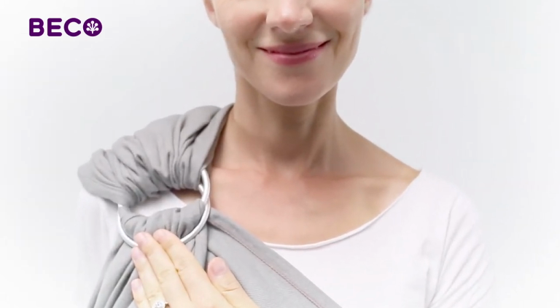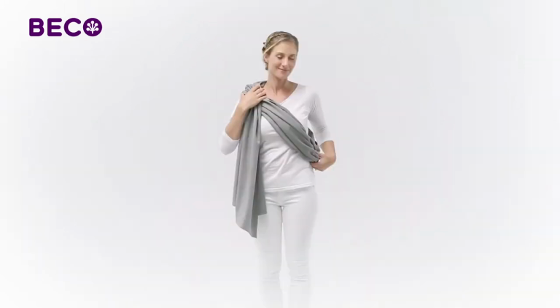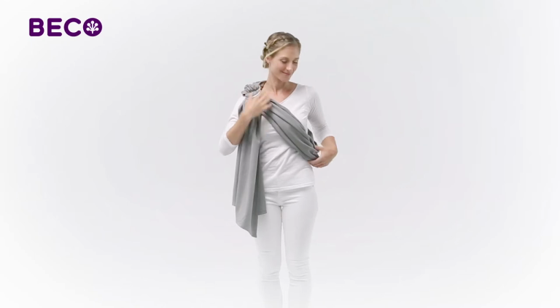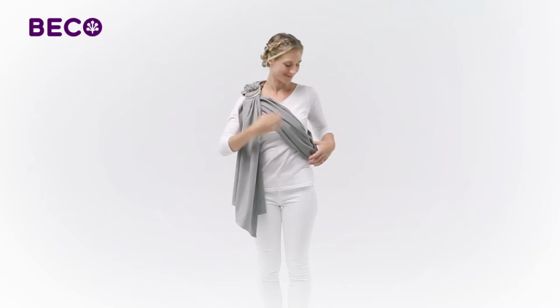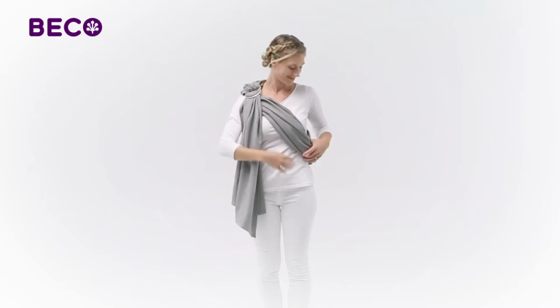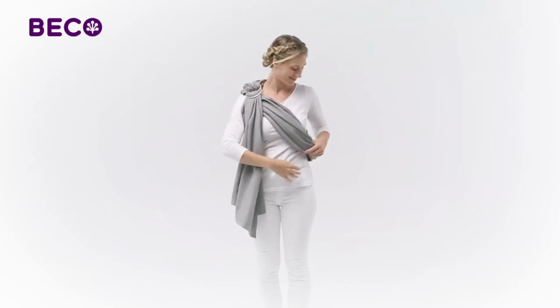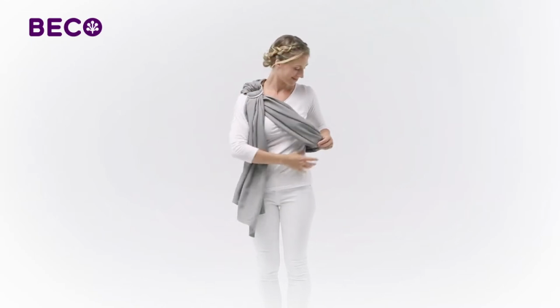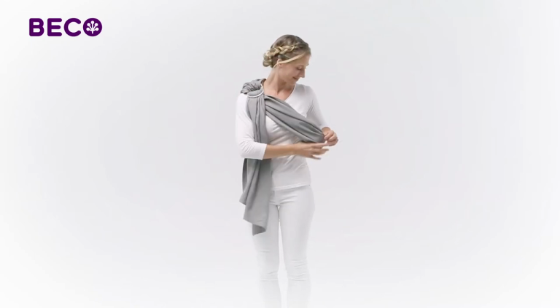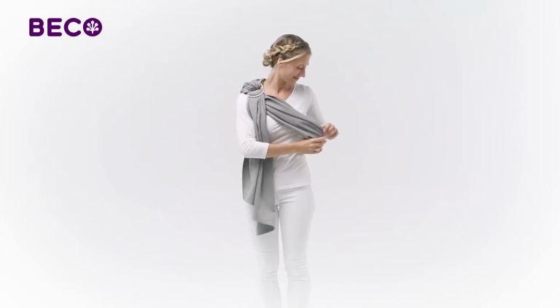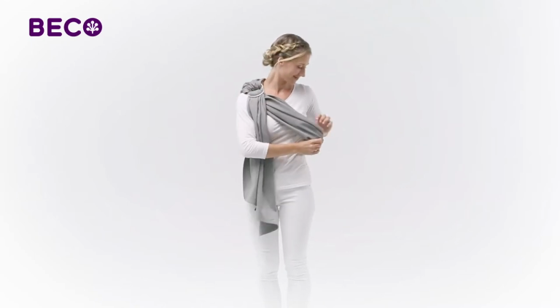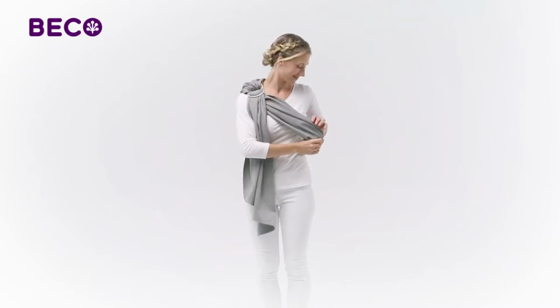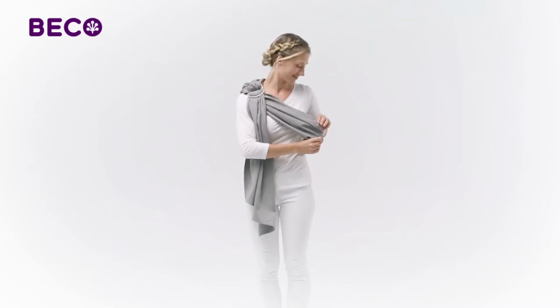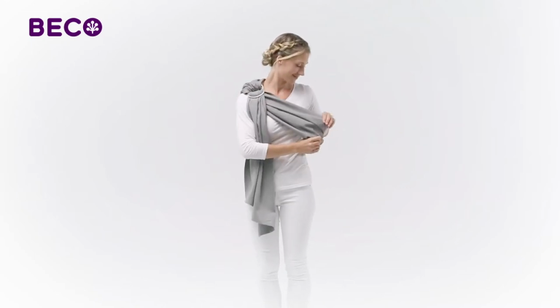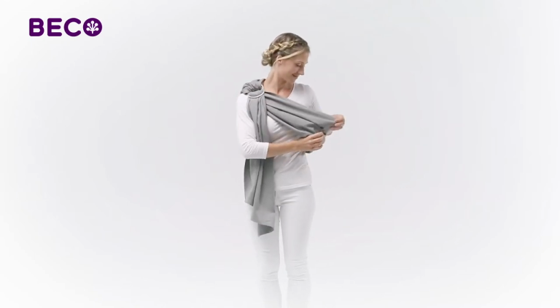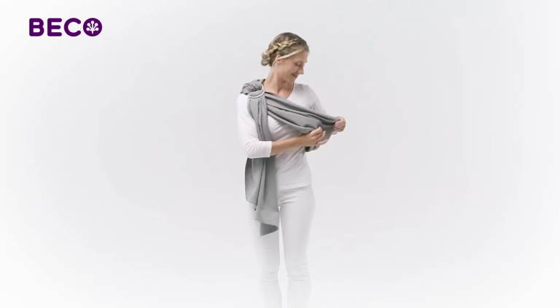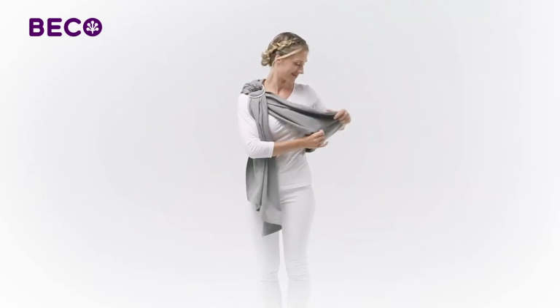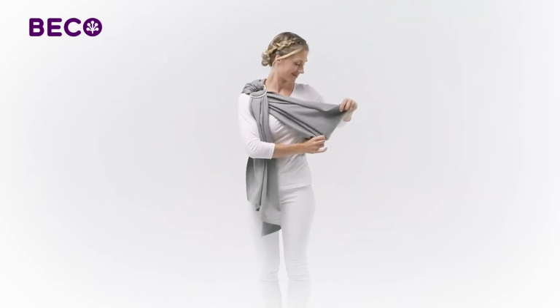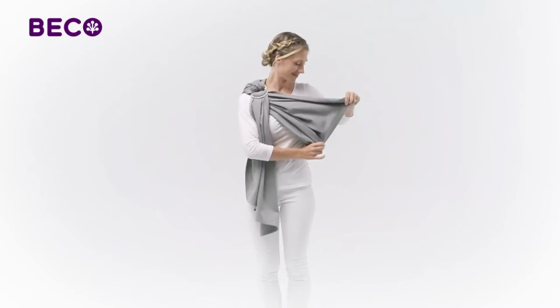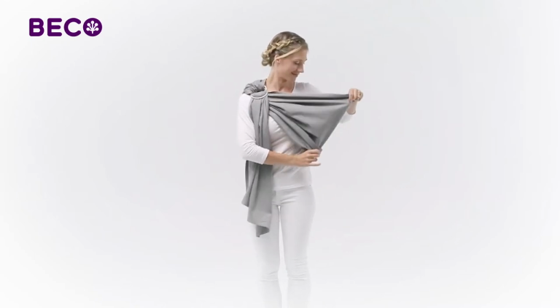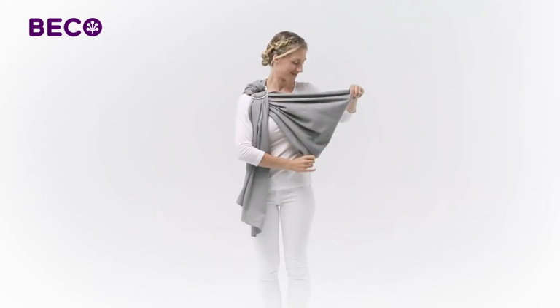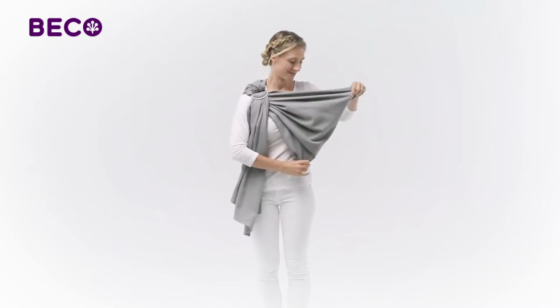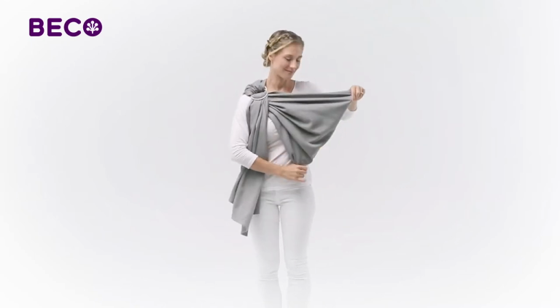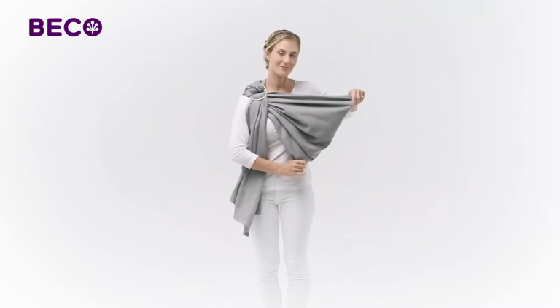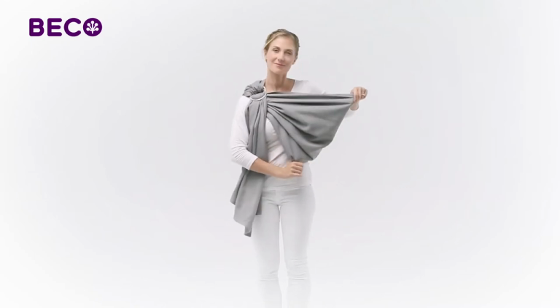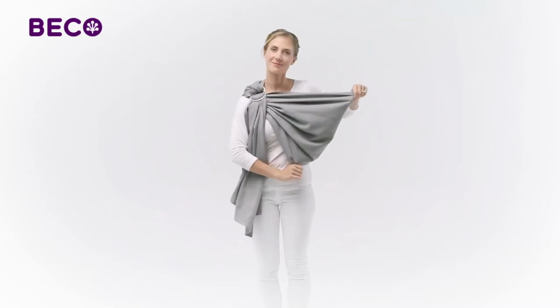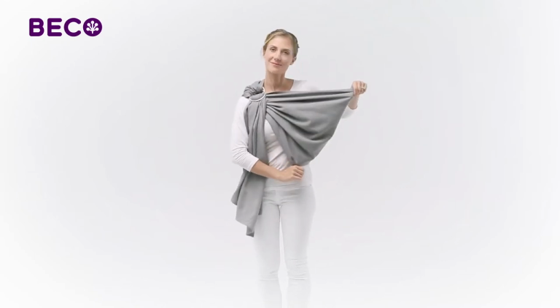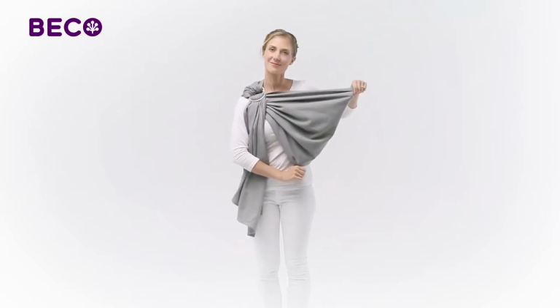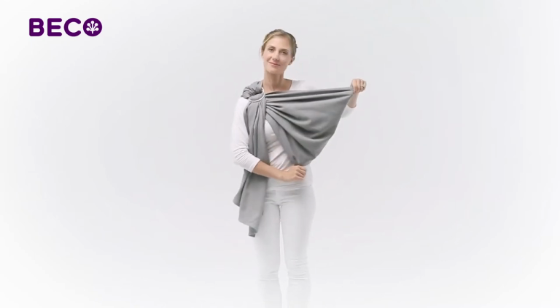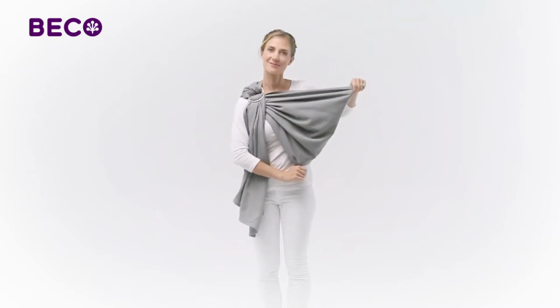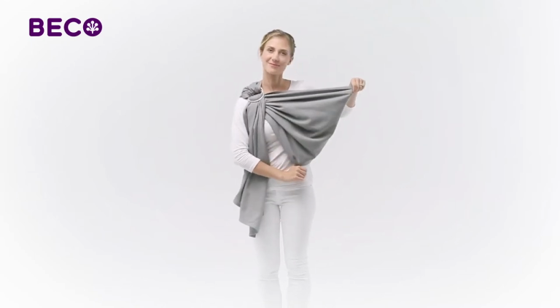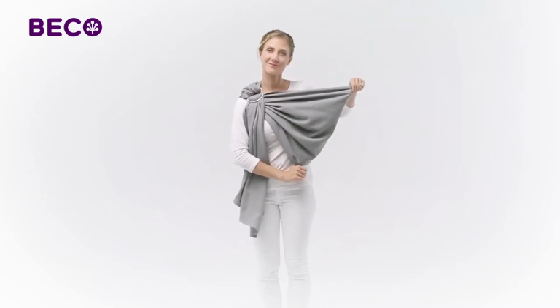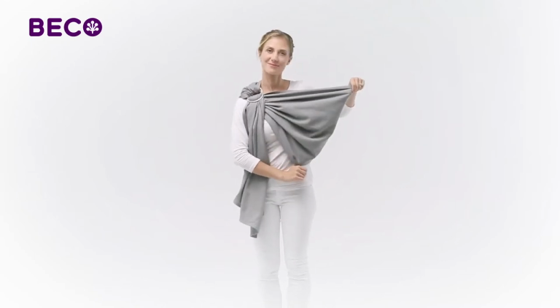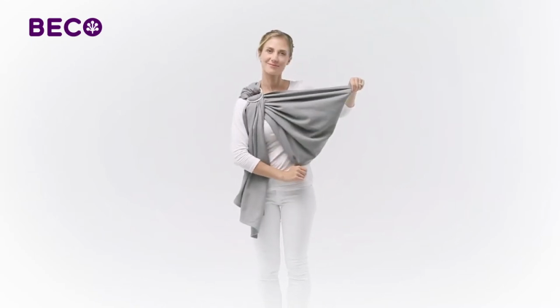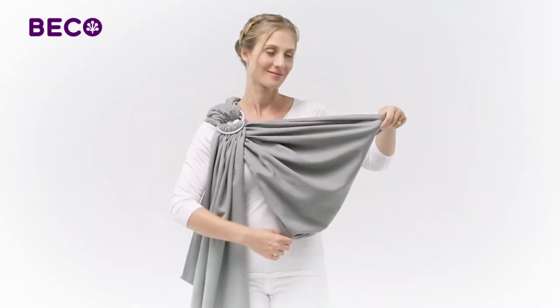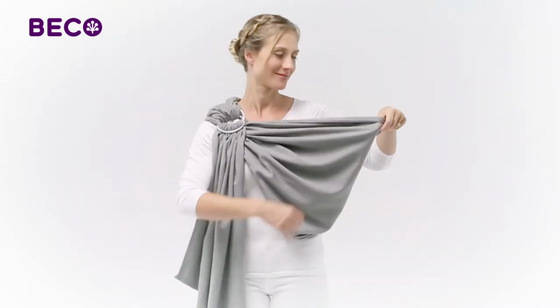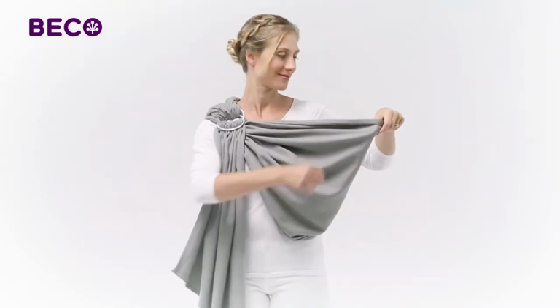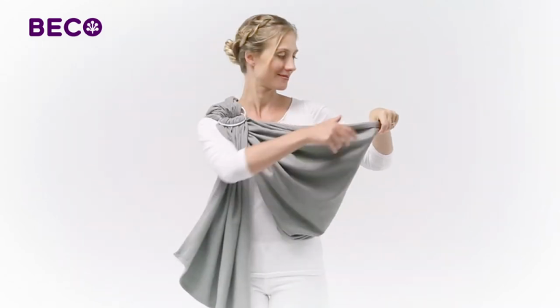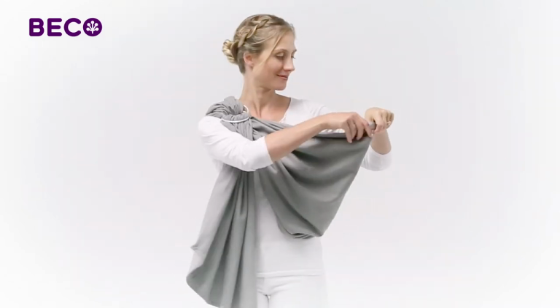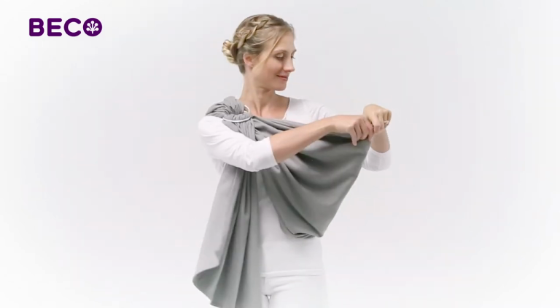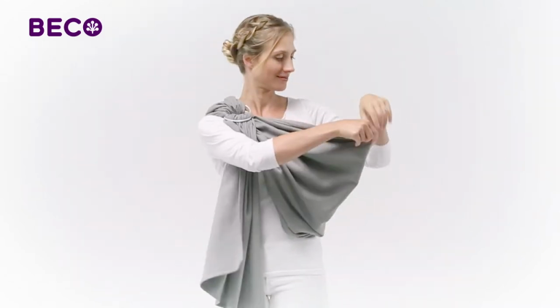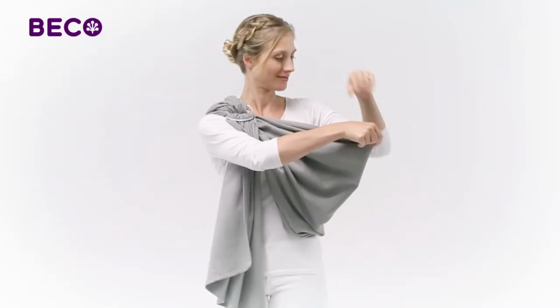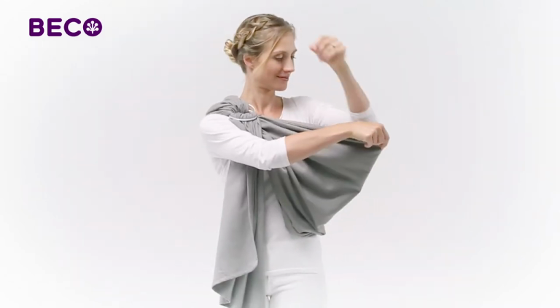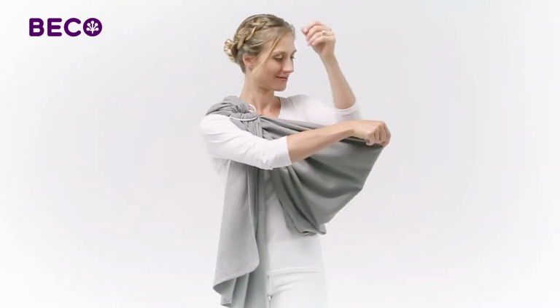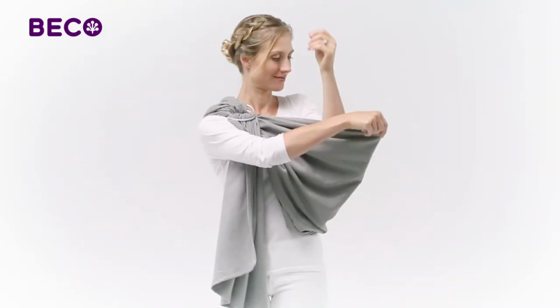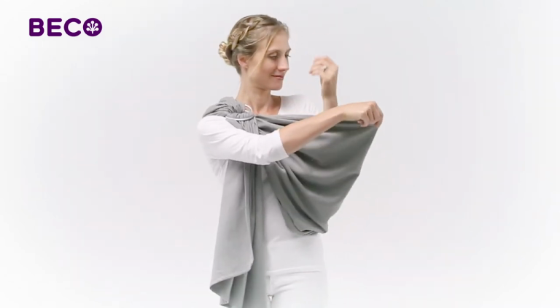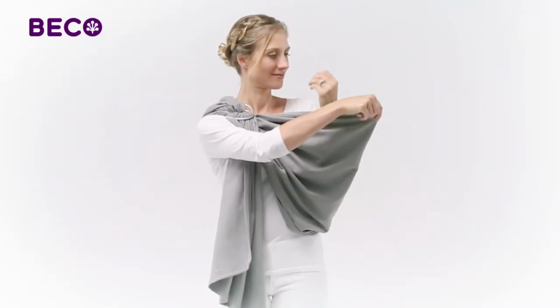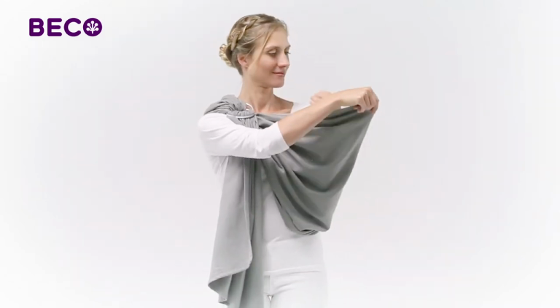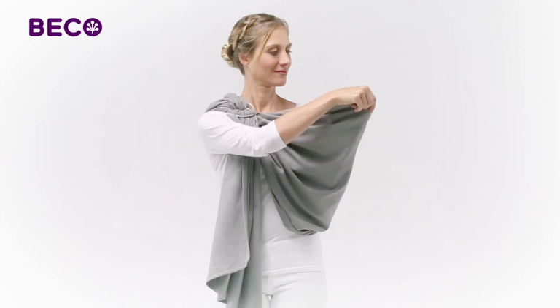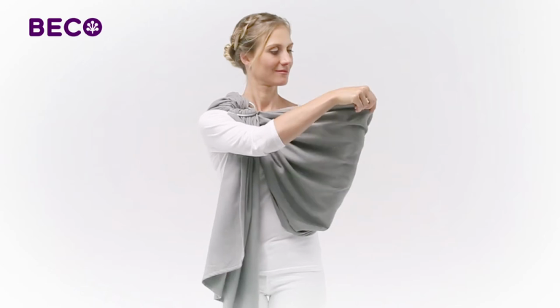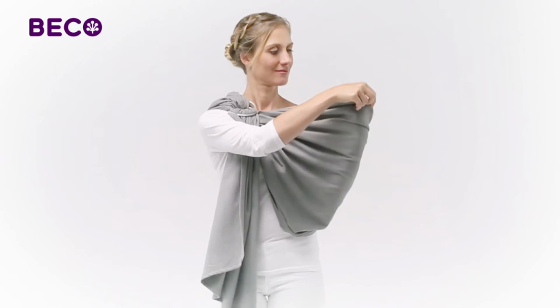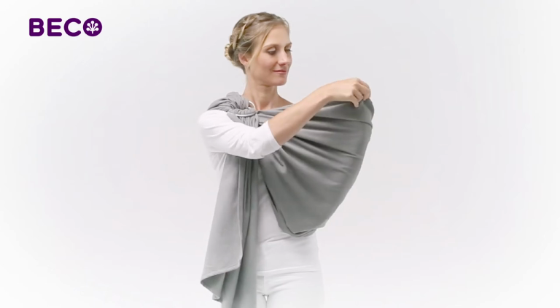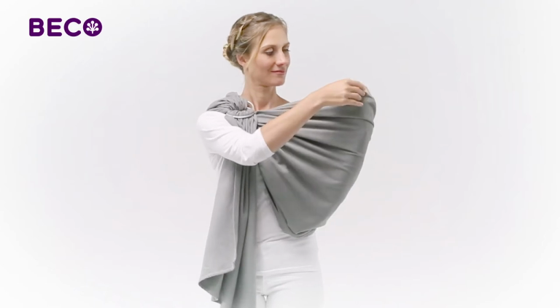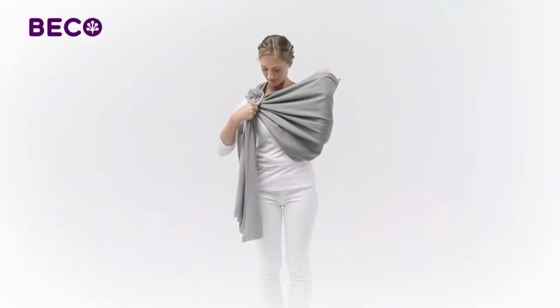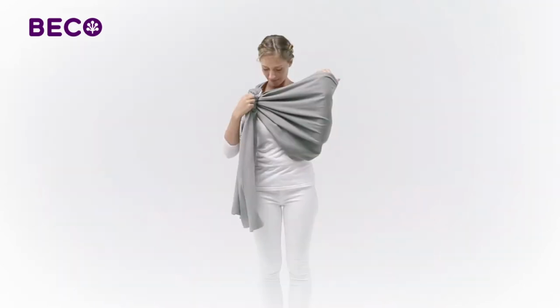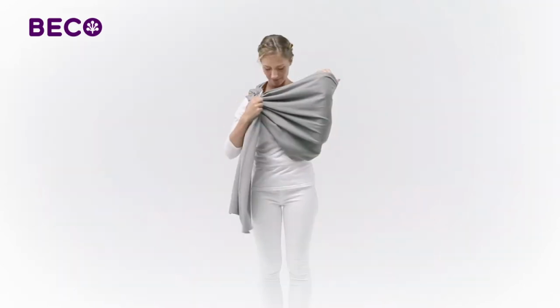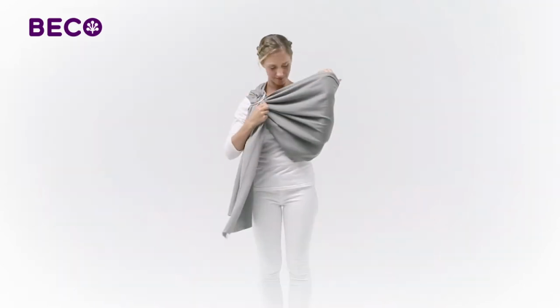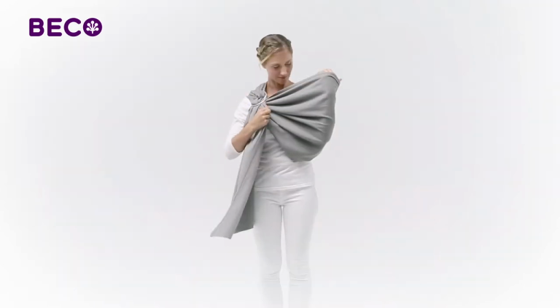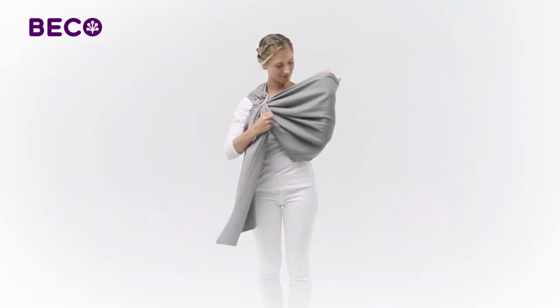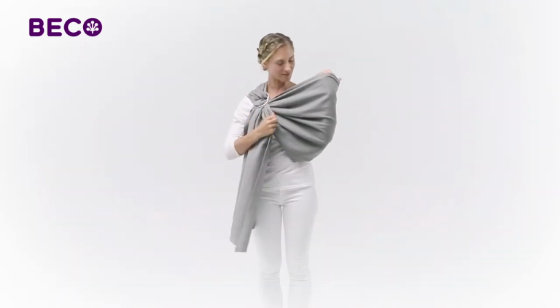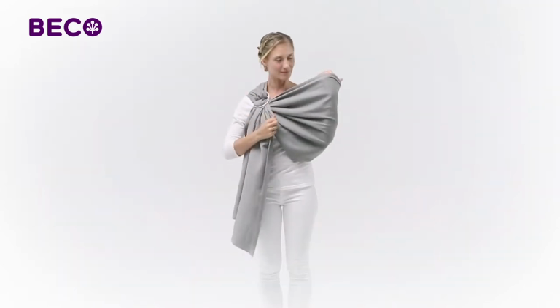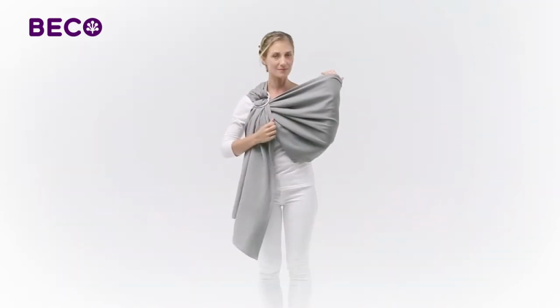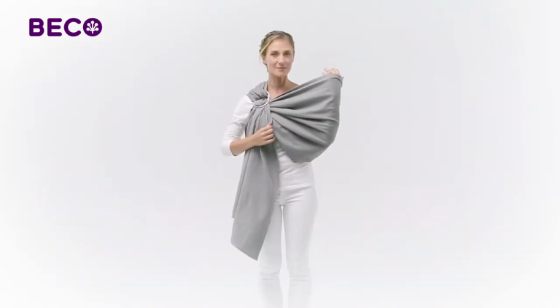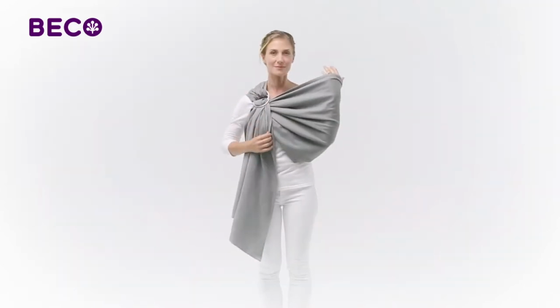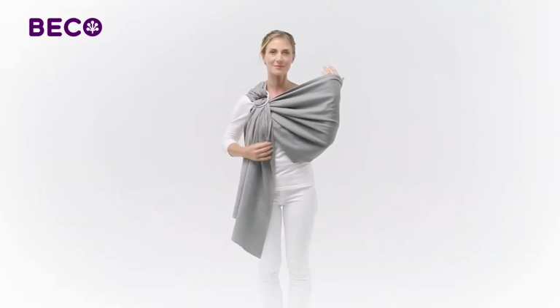The next thing you want to do is prepare a snug pouch for your baby. As a guide, you can use your elbow and tighten the fabric around.